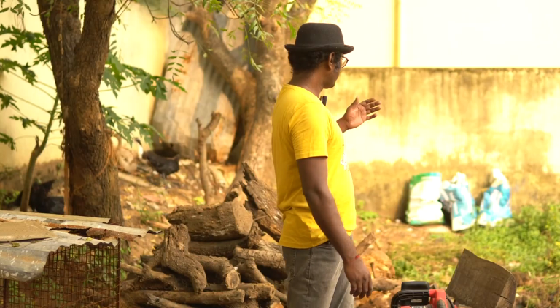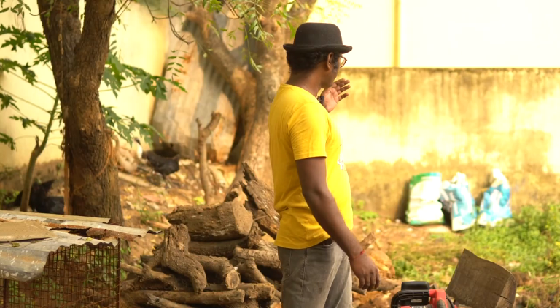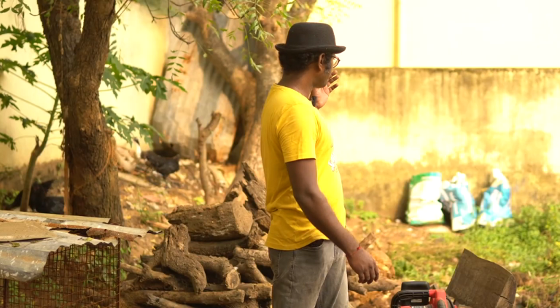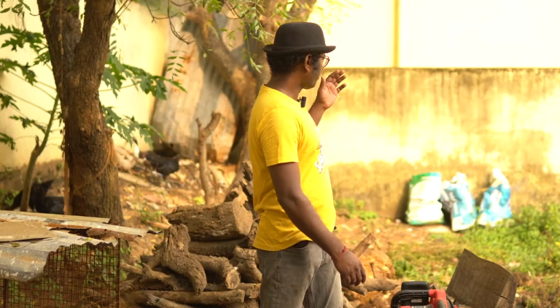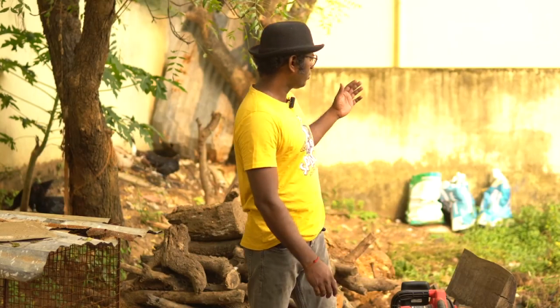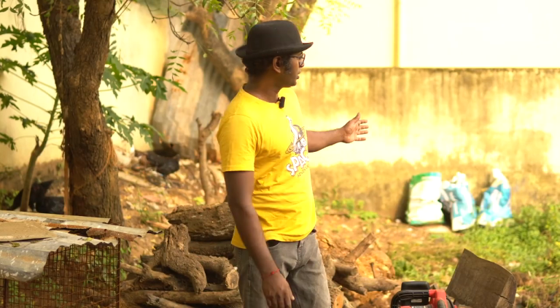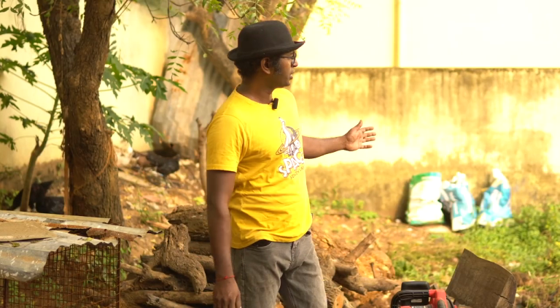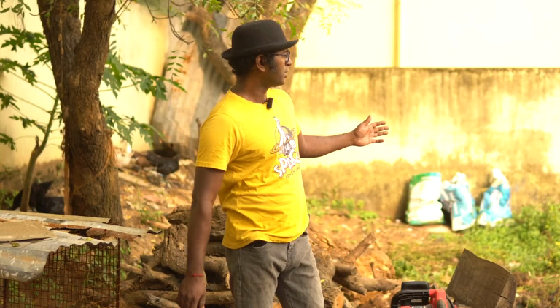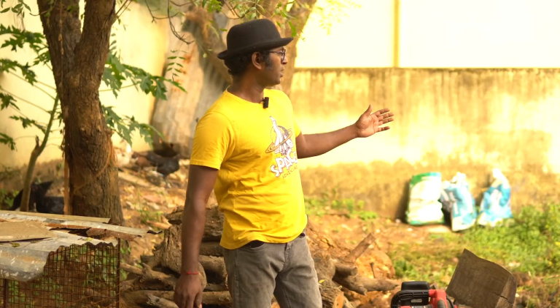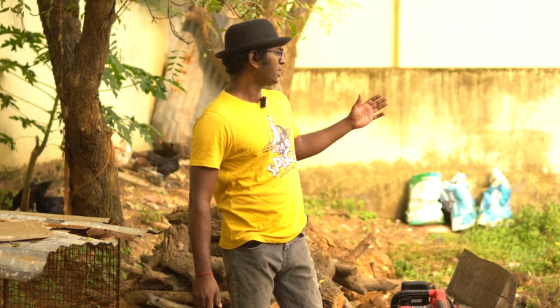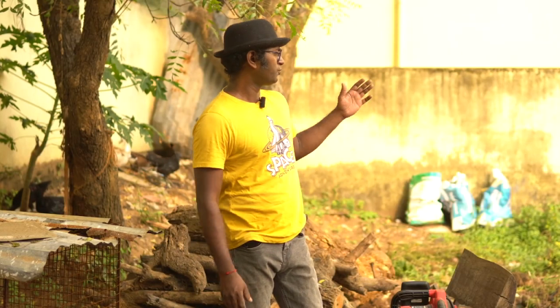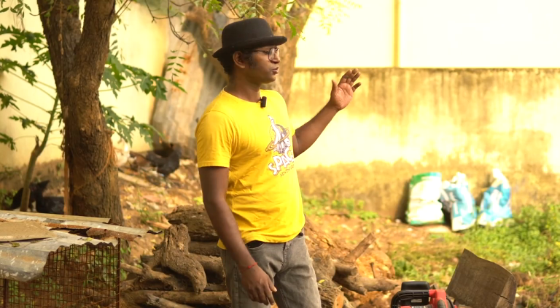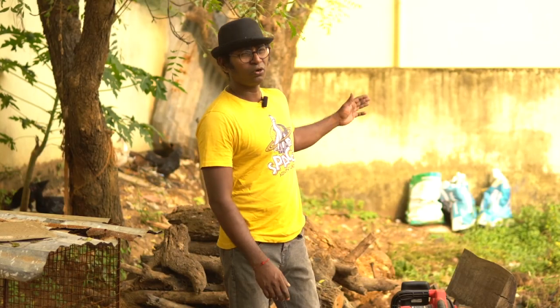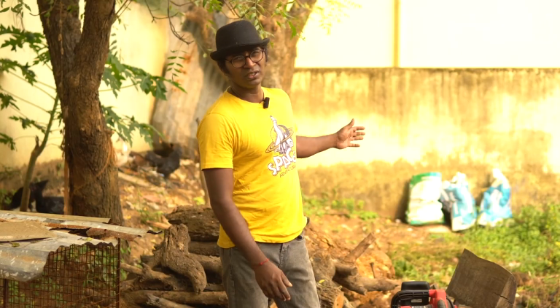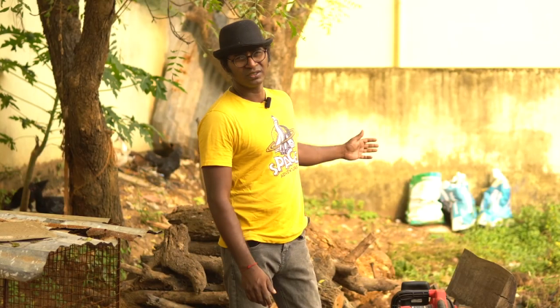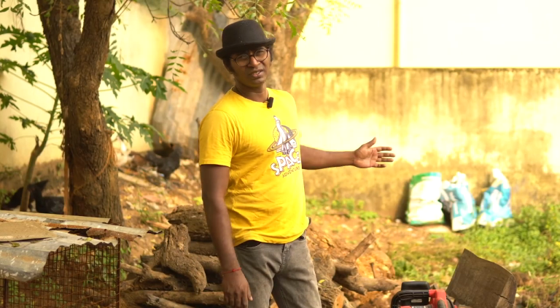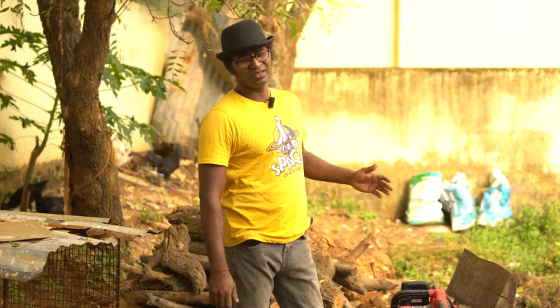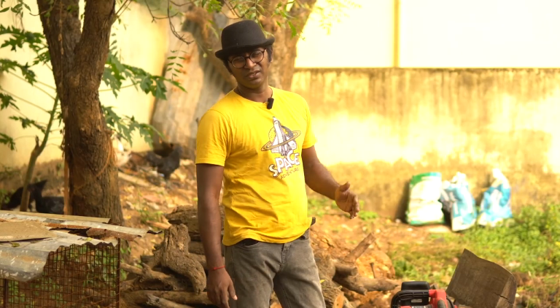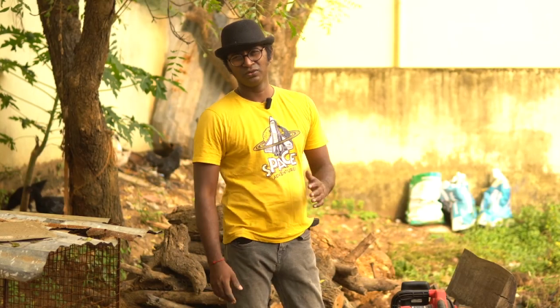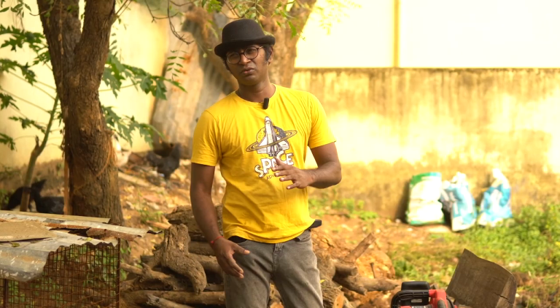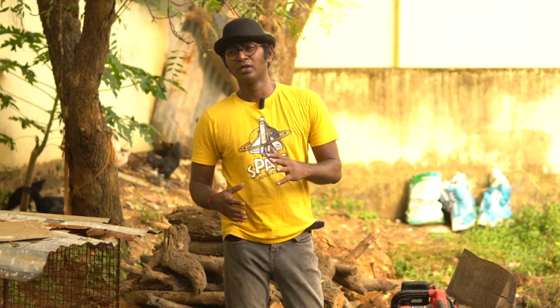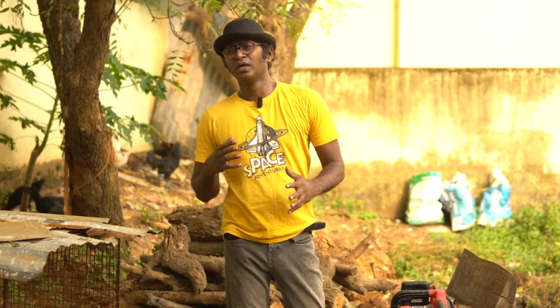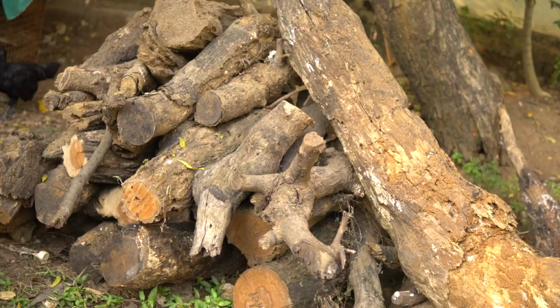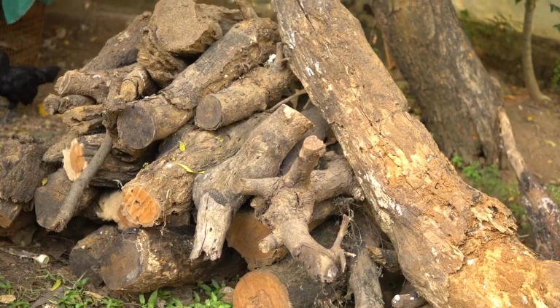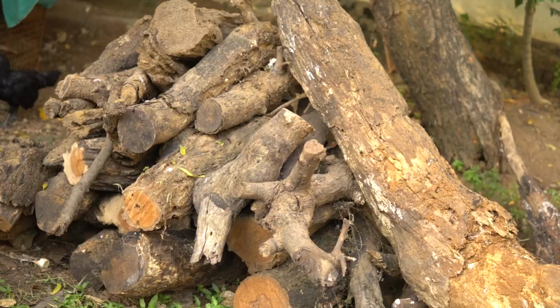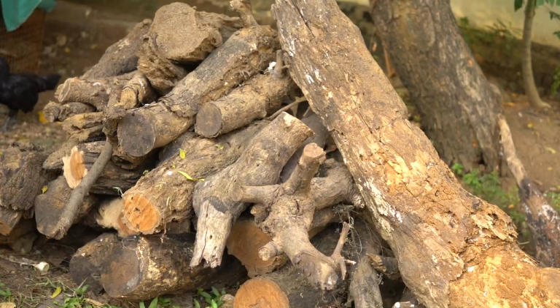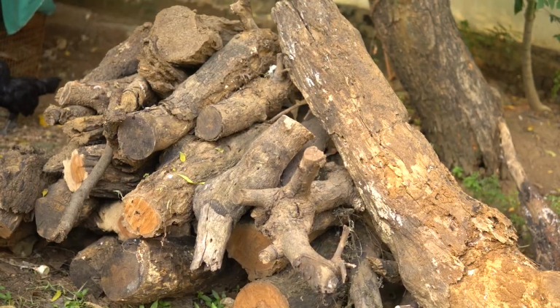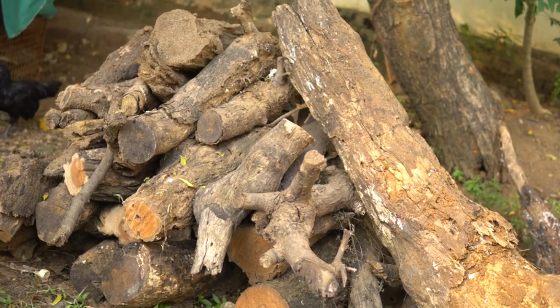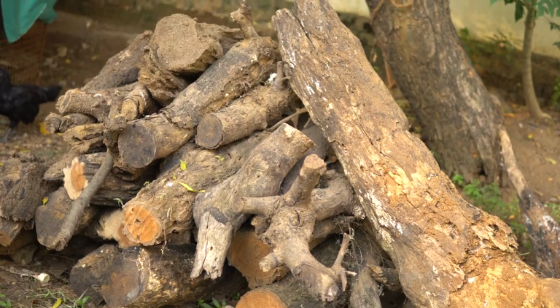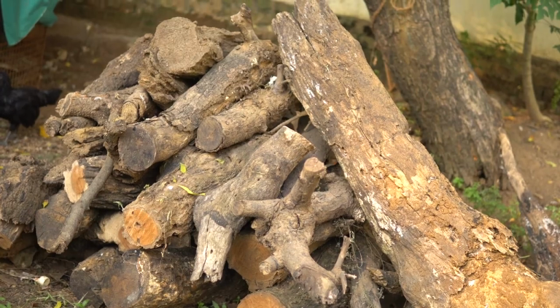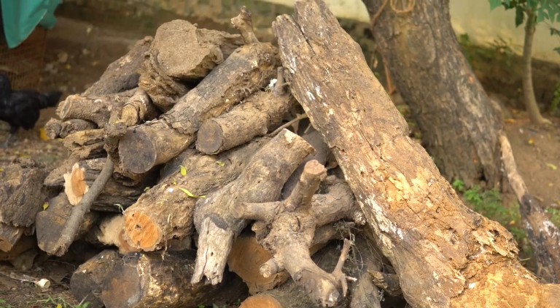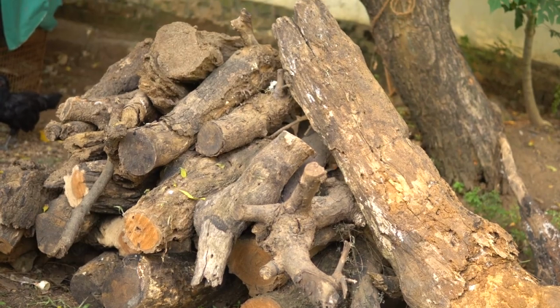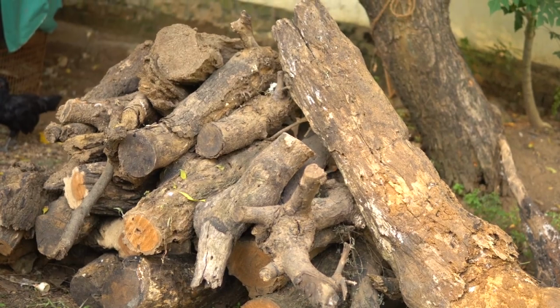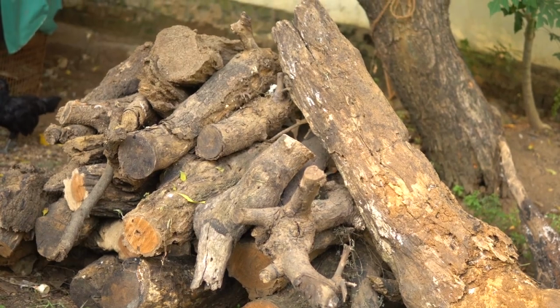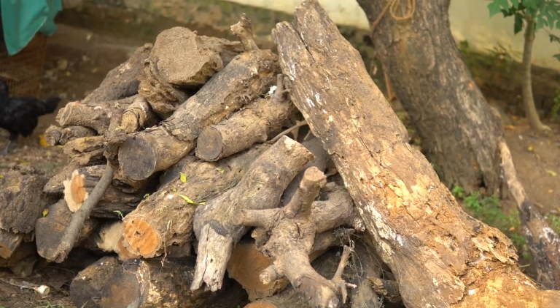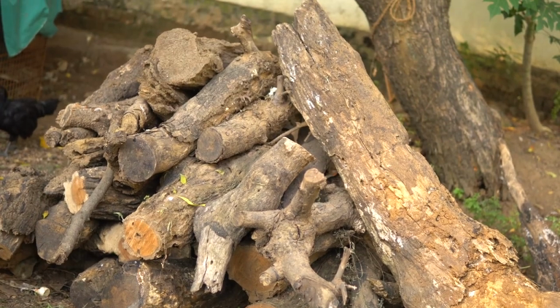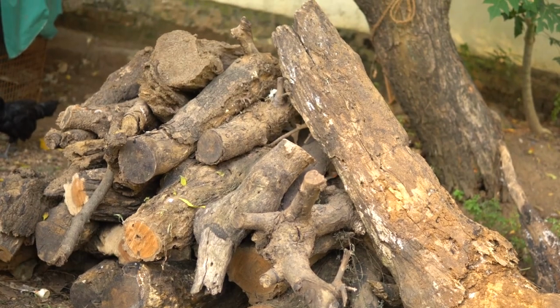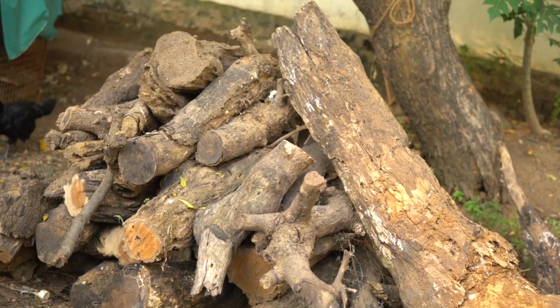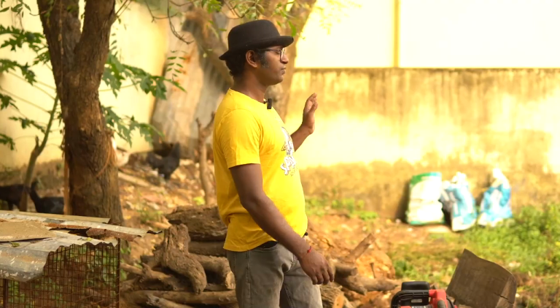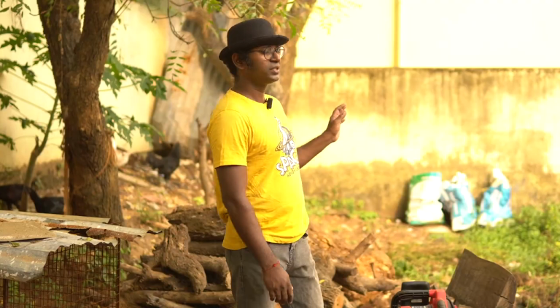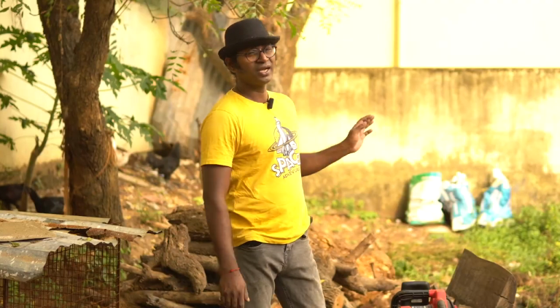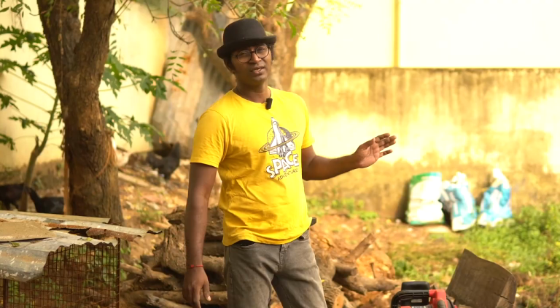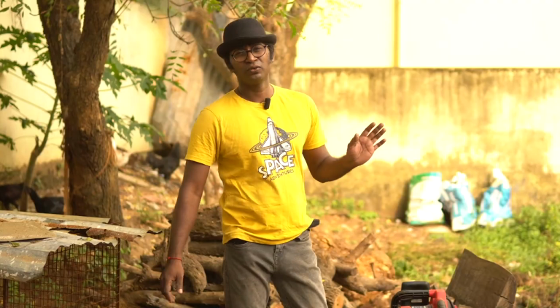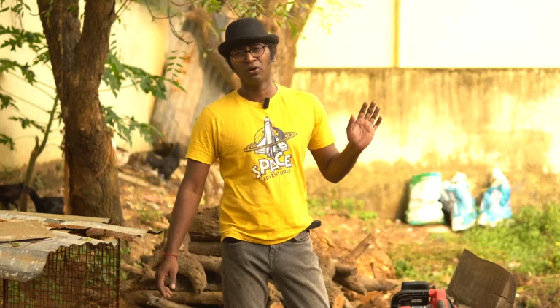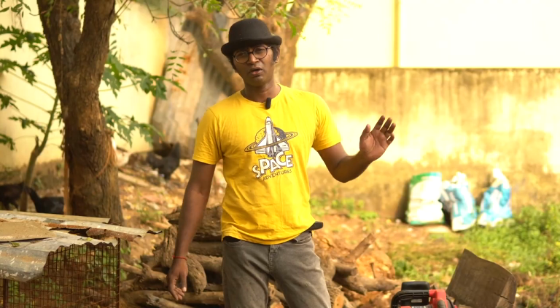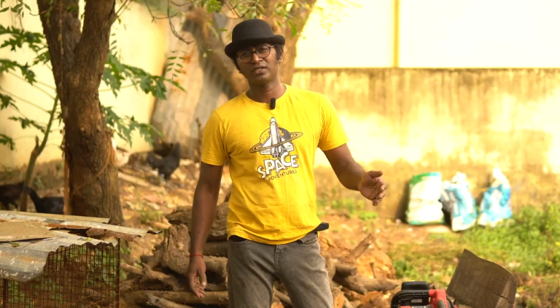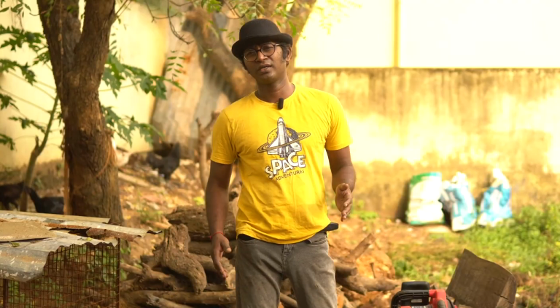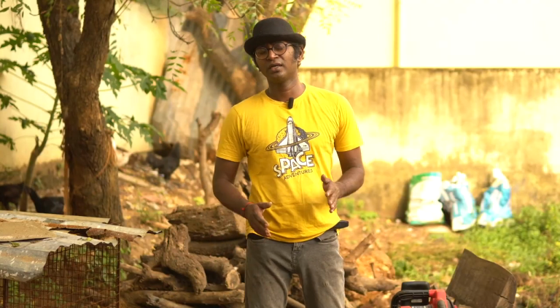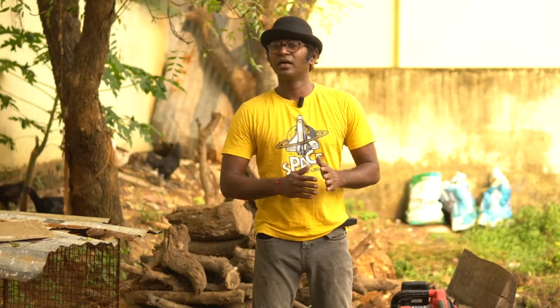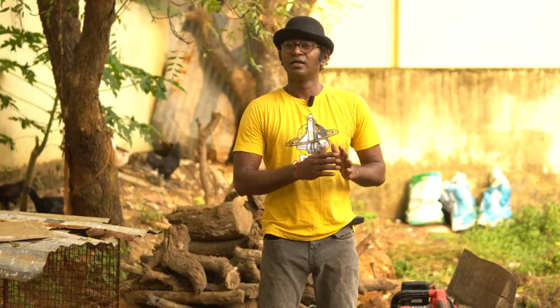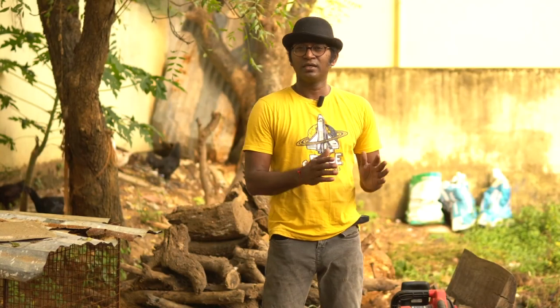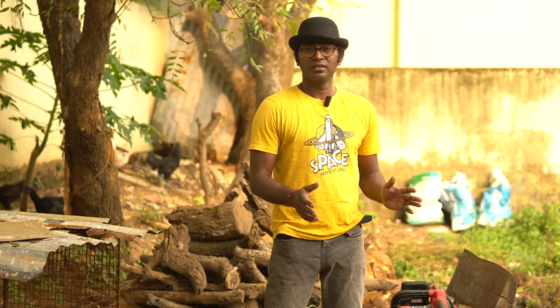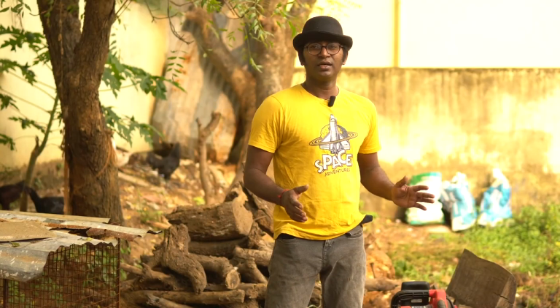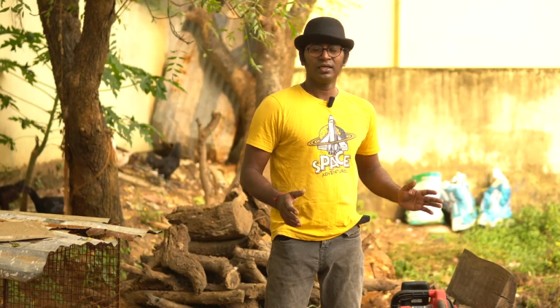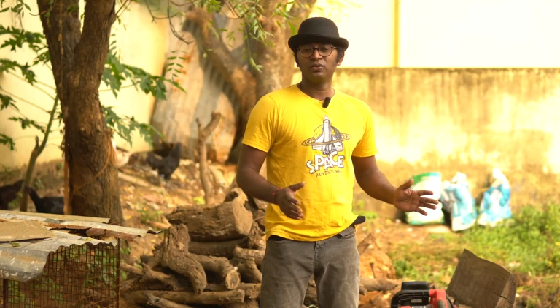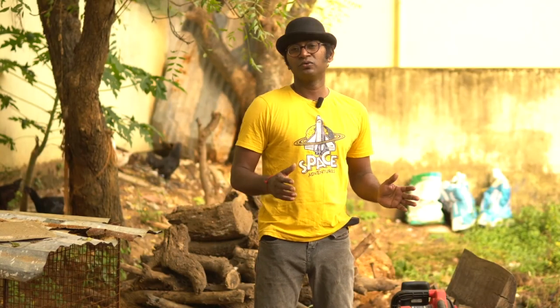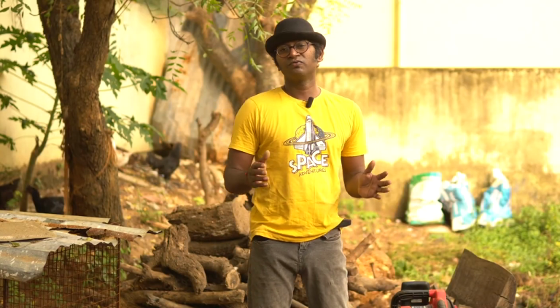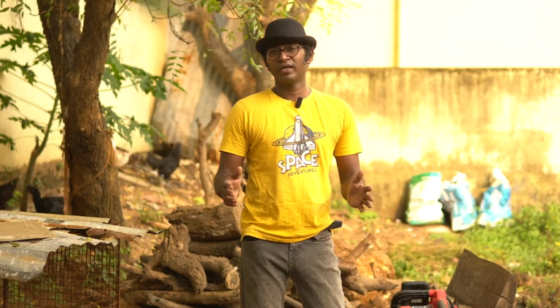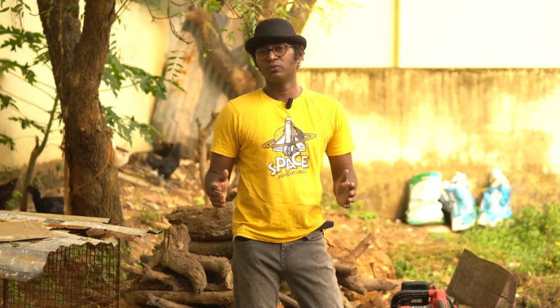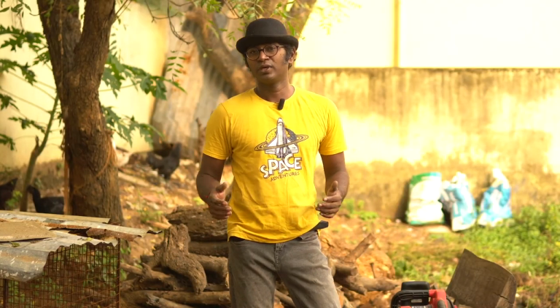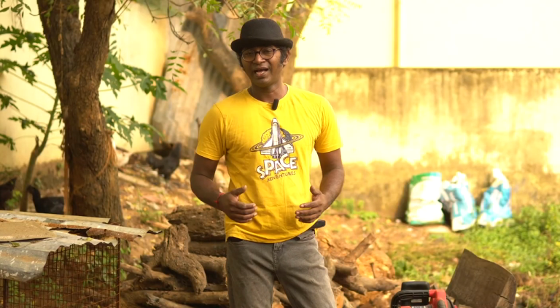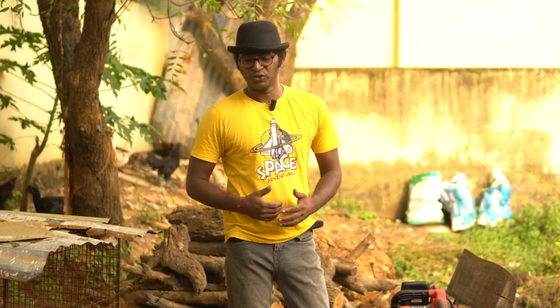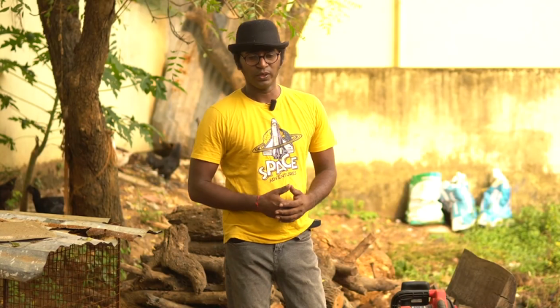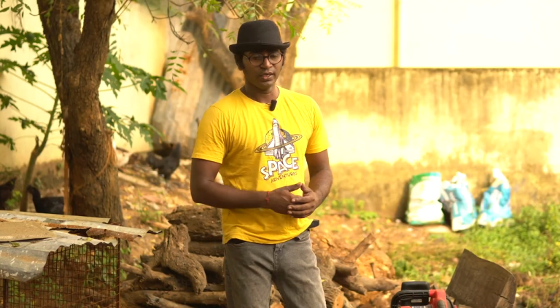Also, there was a tree that had fallen here. It was rotten. There is no use for that, and I wanted to convert it into logs and turn it into firewood as well.